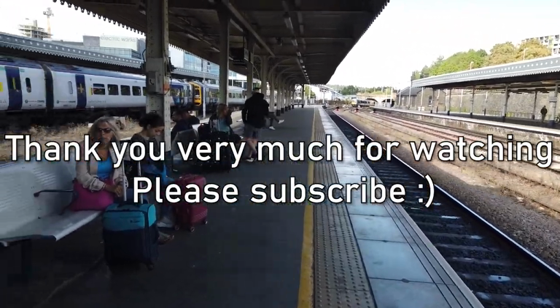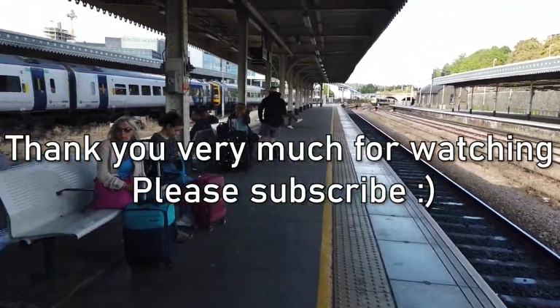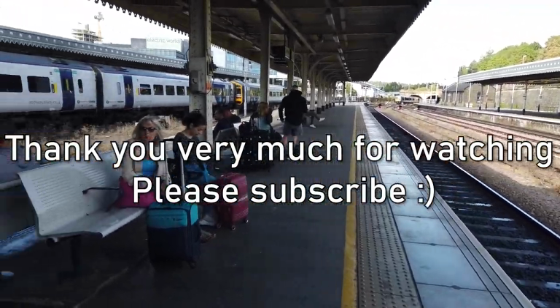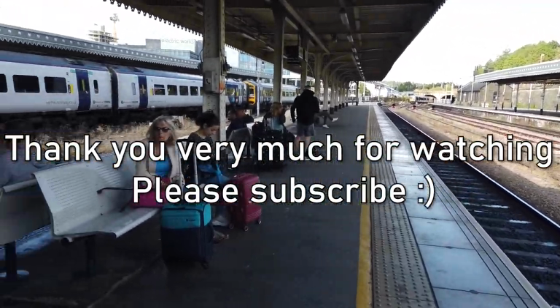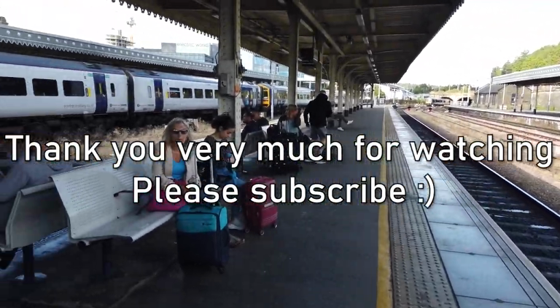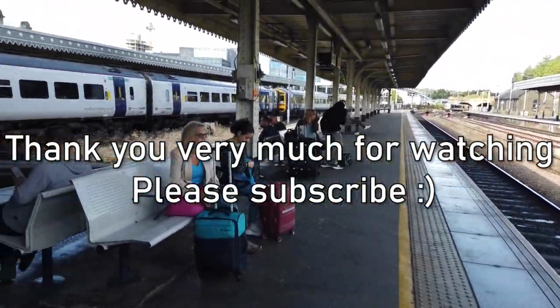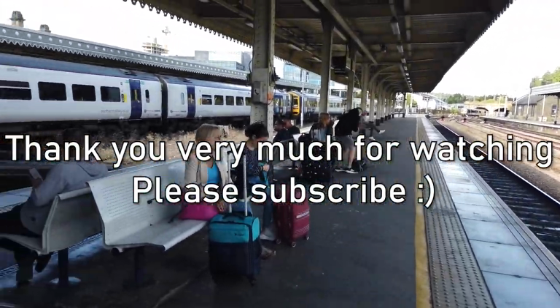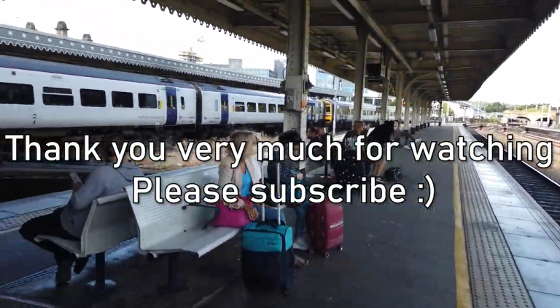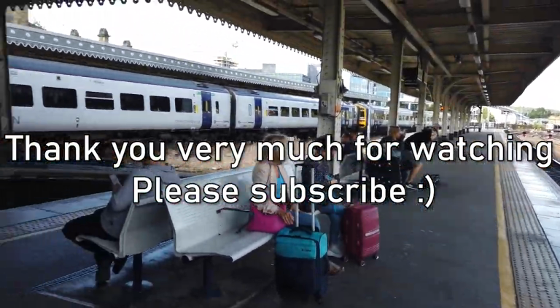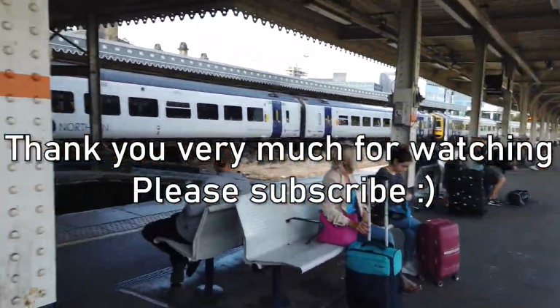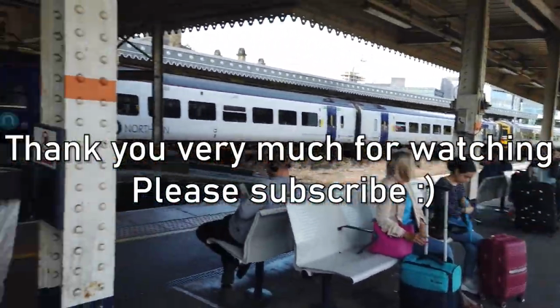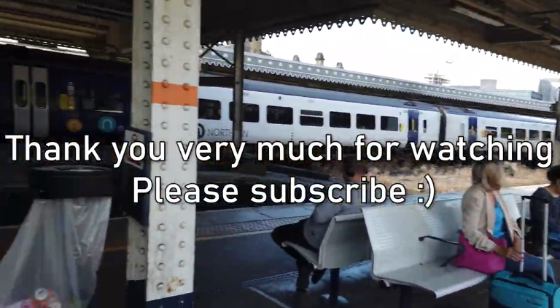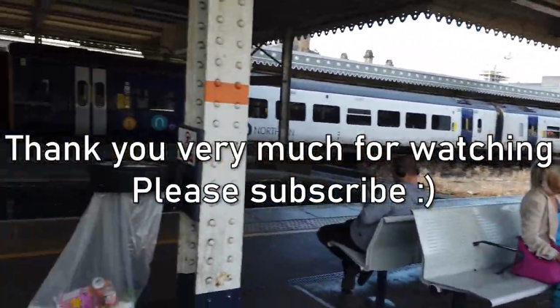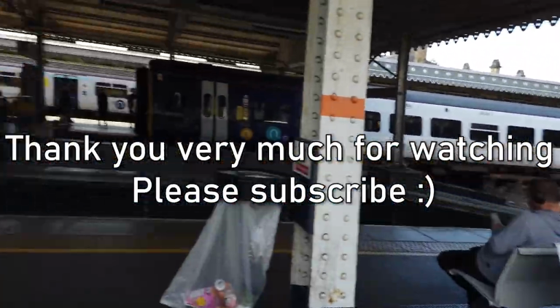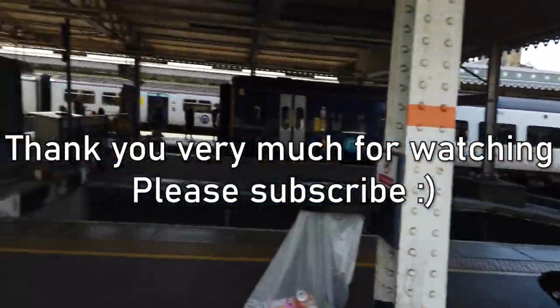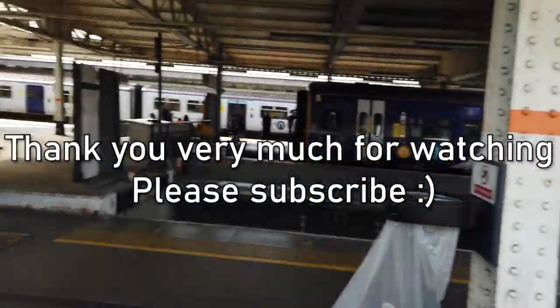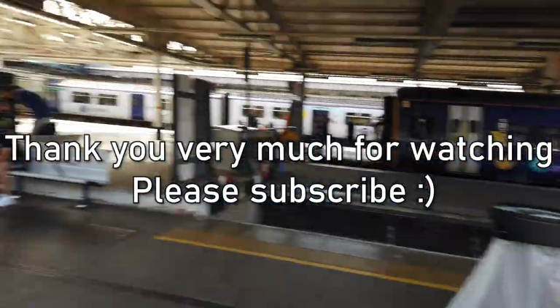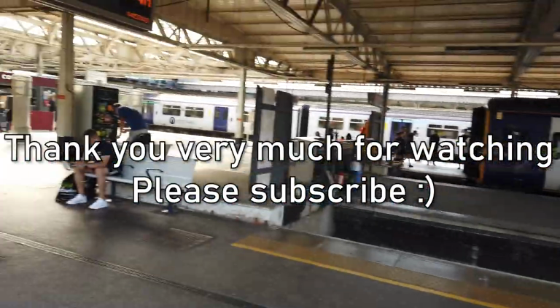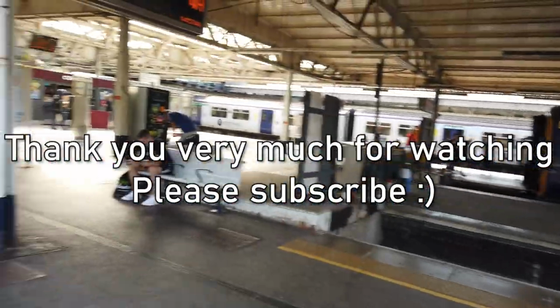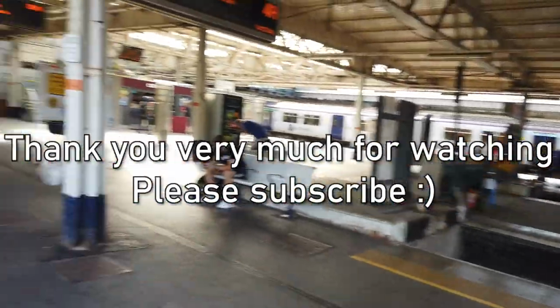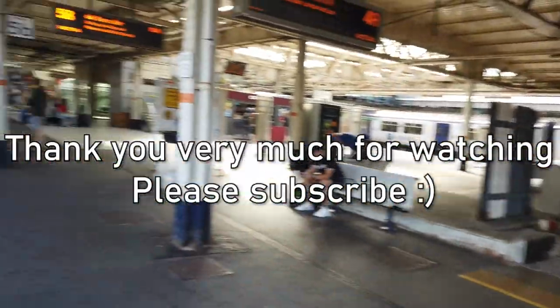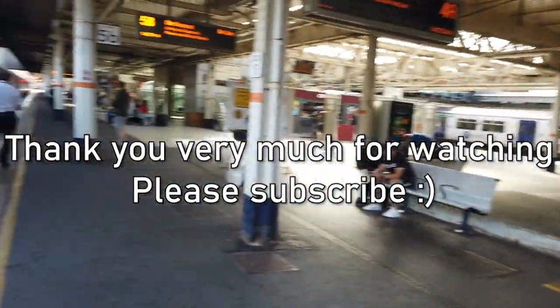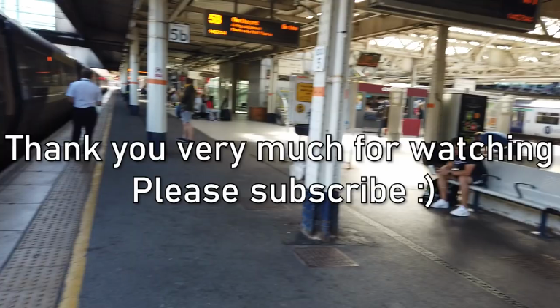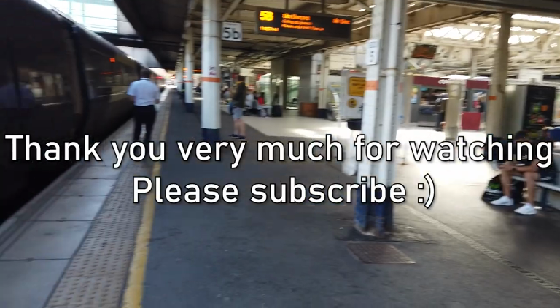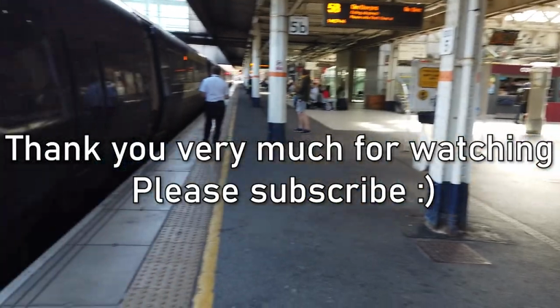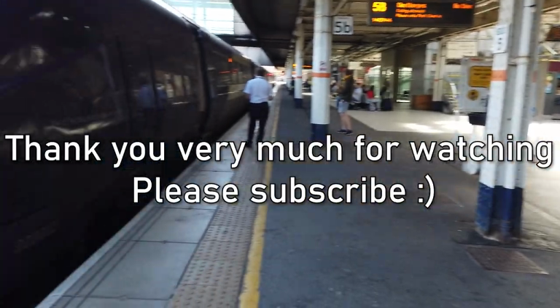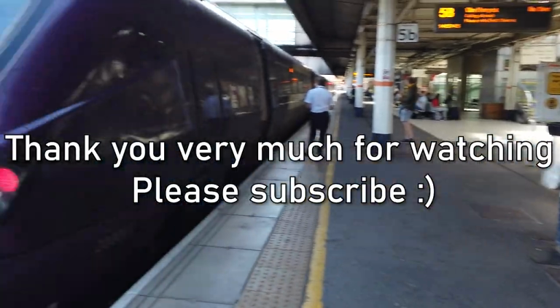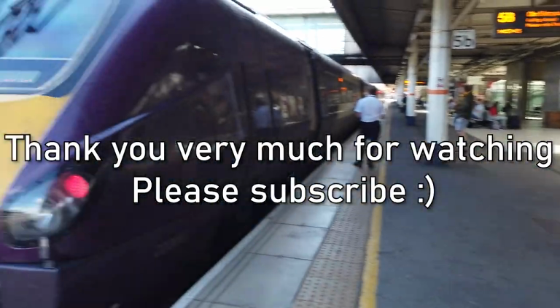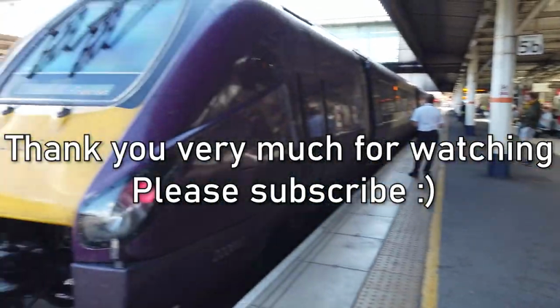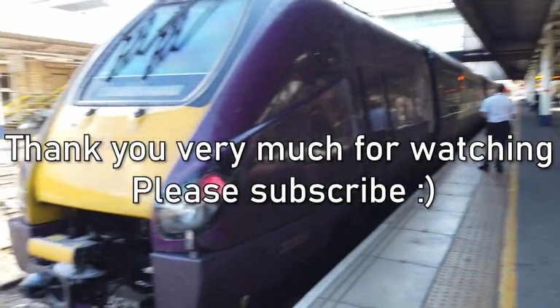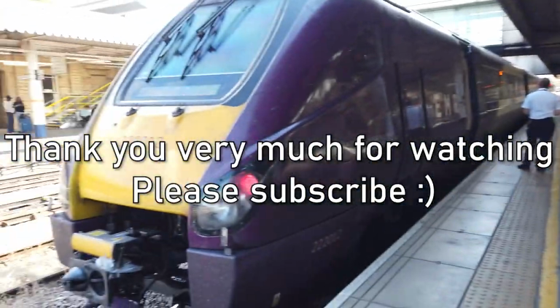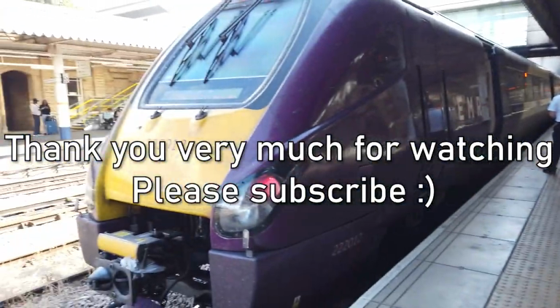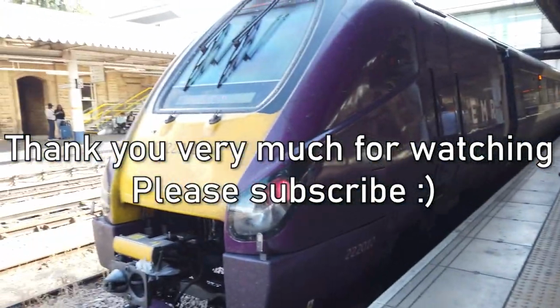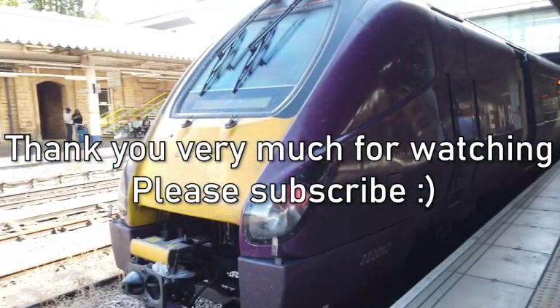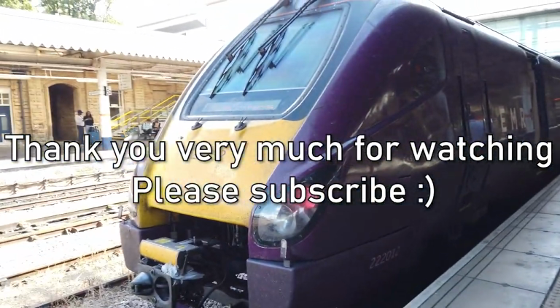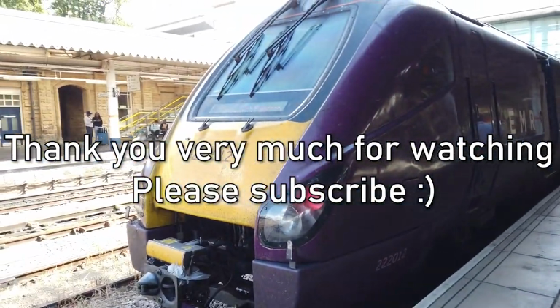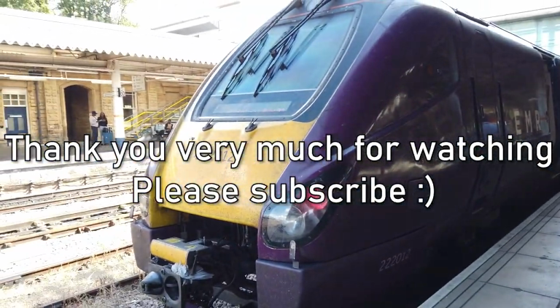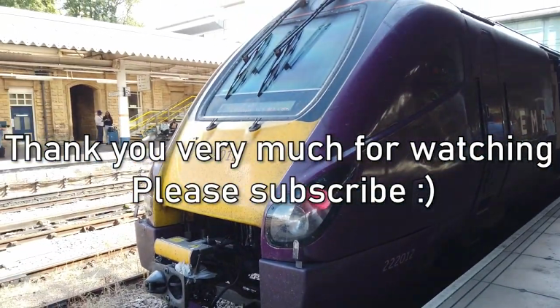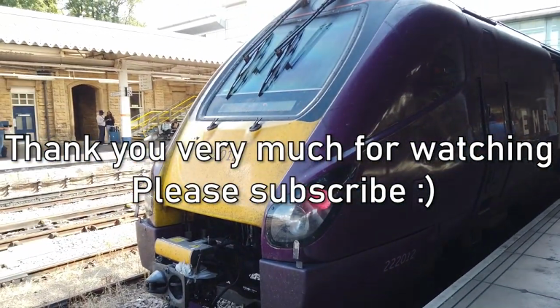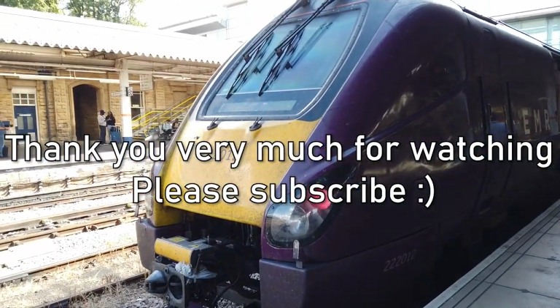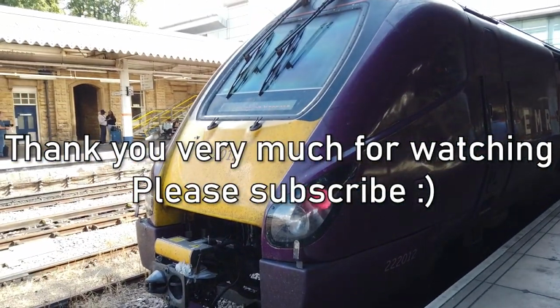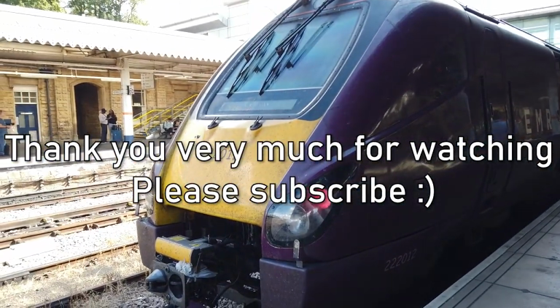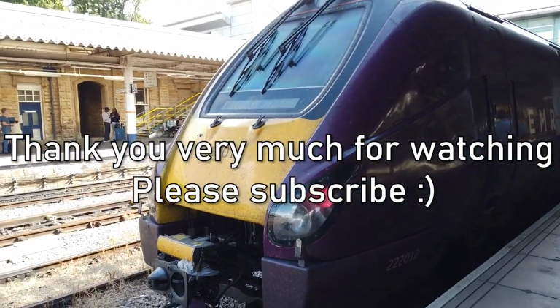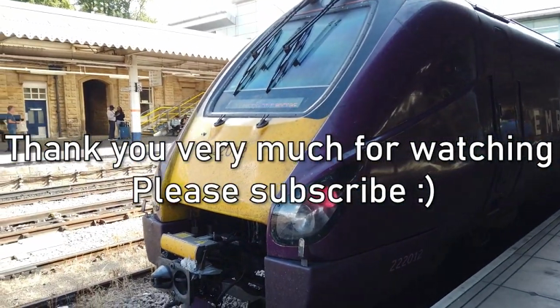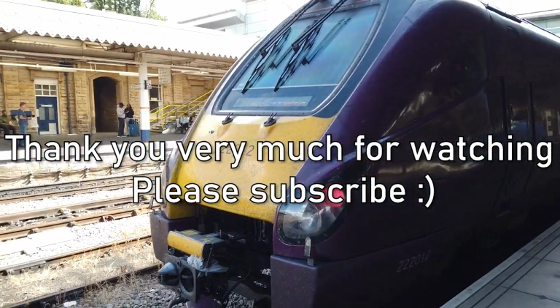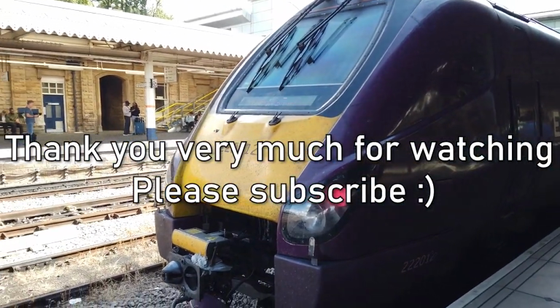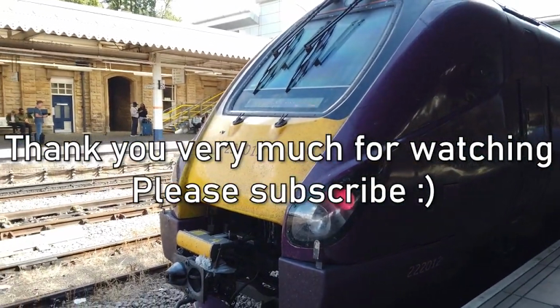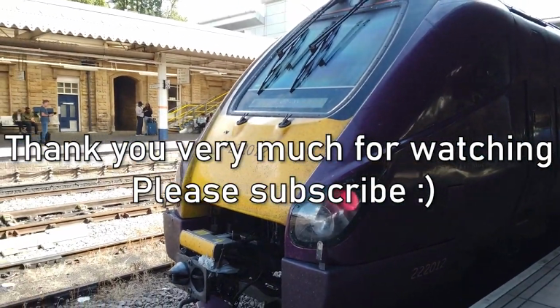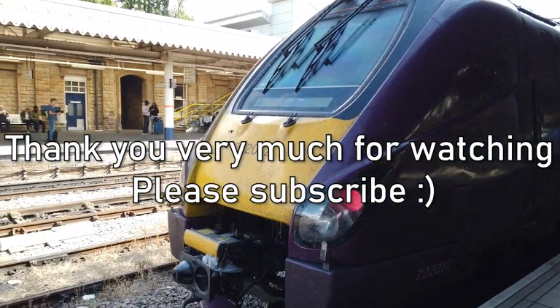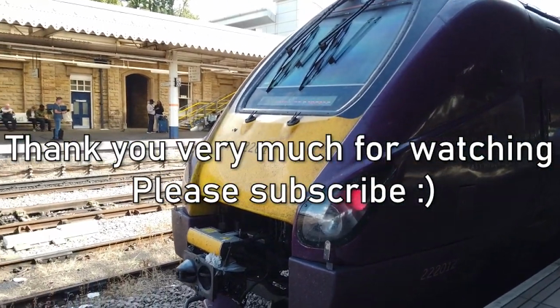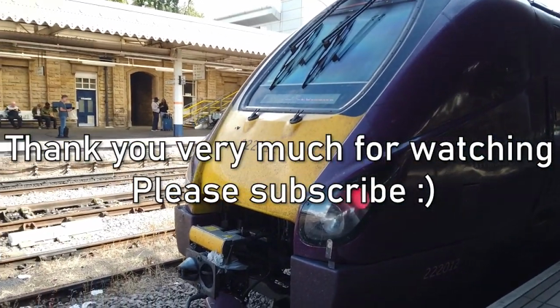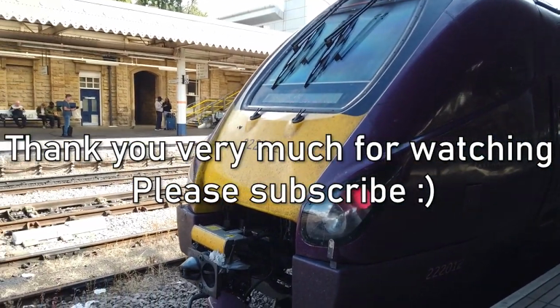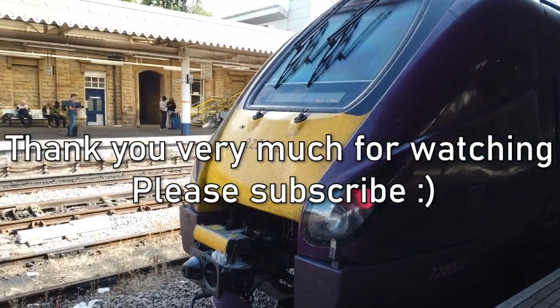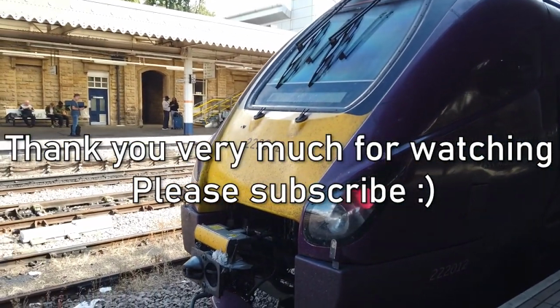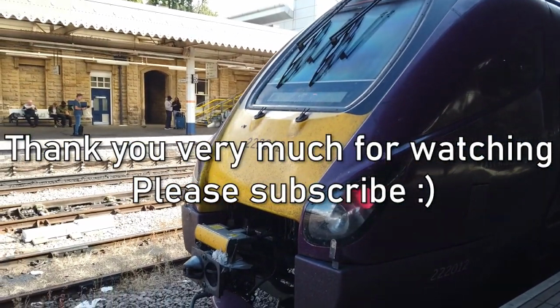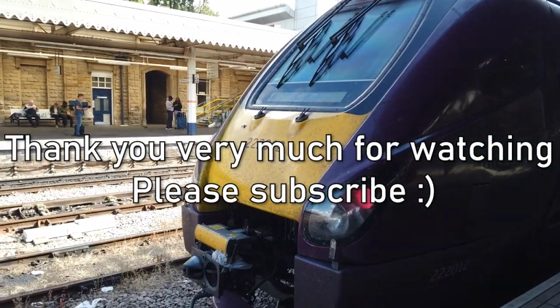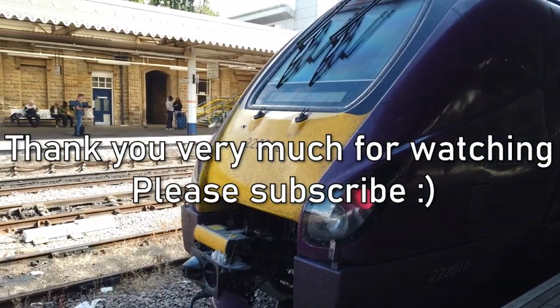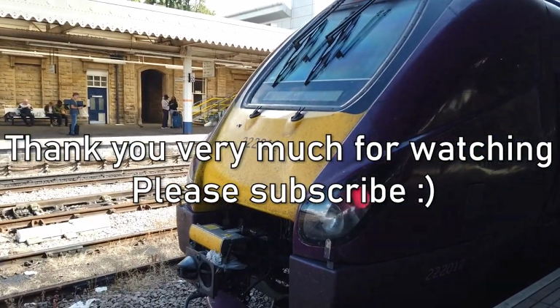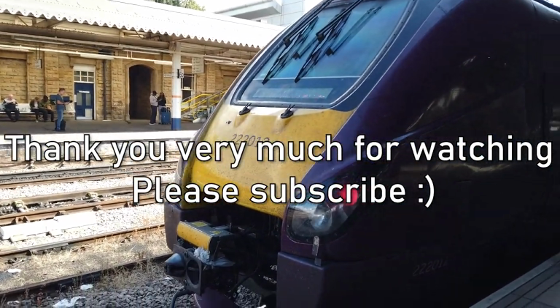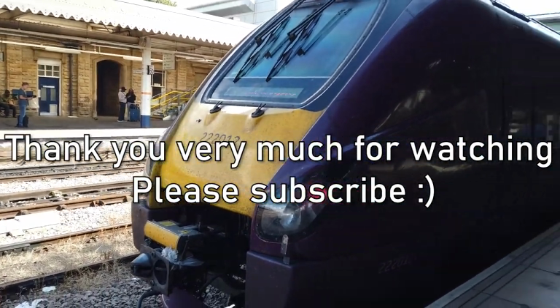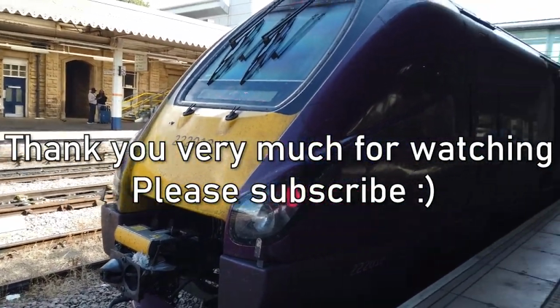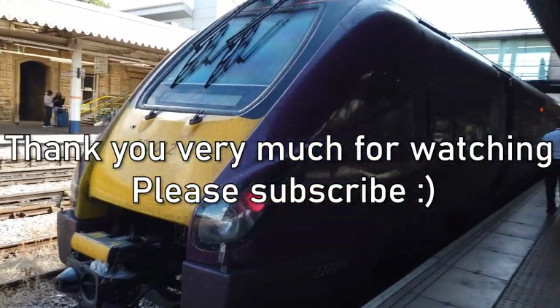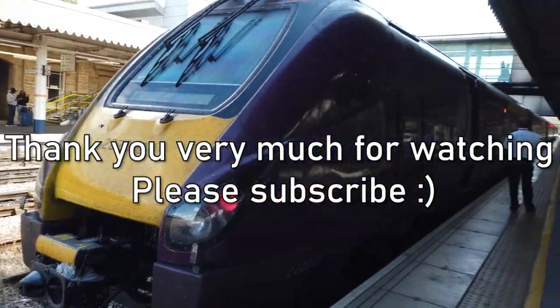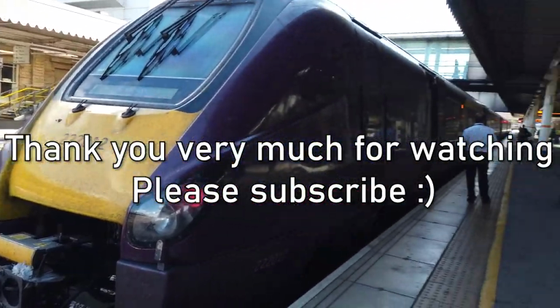If you did enjoy the video then do consider clicking the like button down below and do consider subscribing if you enjoy my content. I've certainly had a lot of fun here at Sheffield - what a brilliant station. So yes, until next time, bye from me and bye from Voyager 2 012 here at Sheffield.